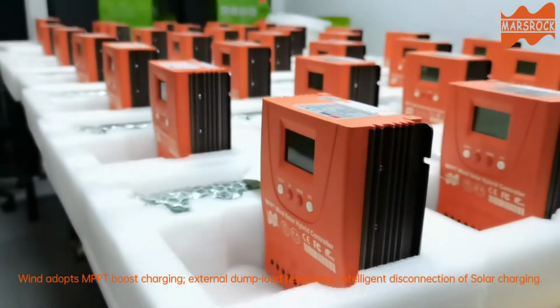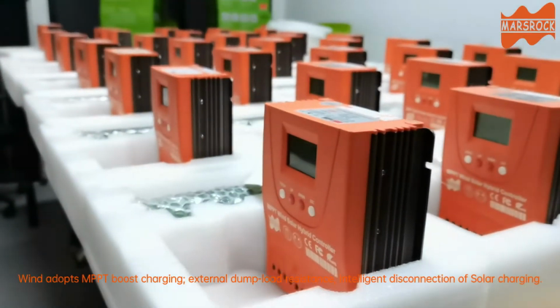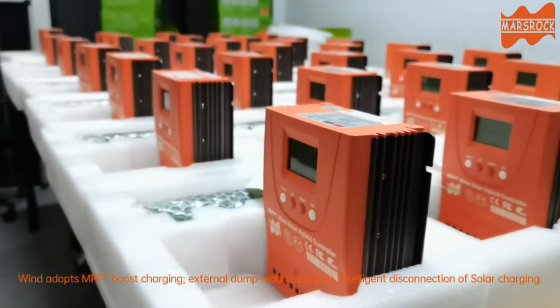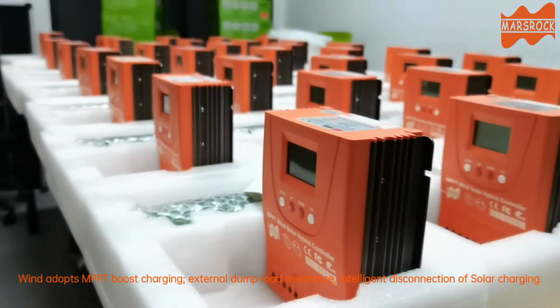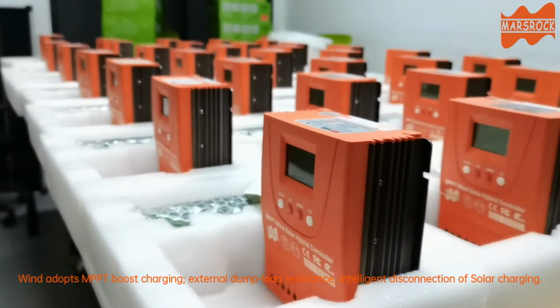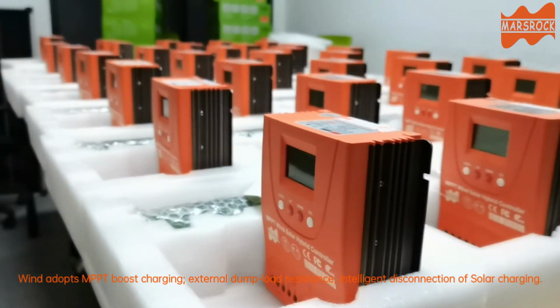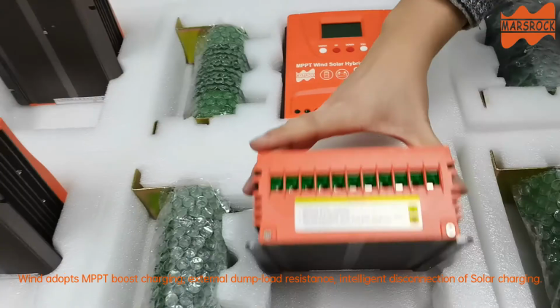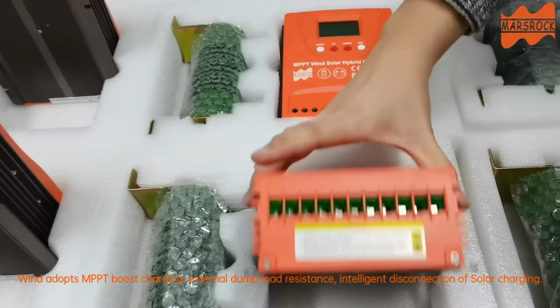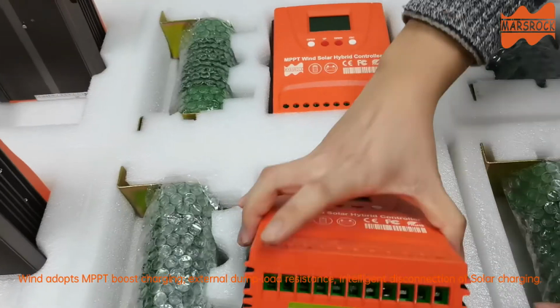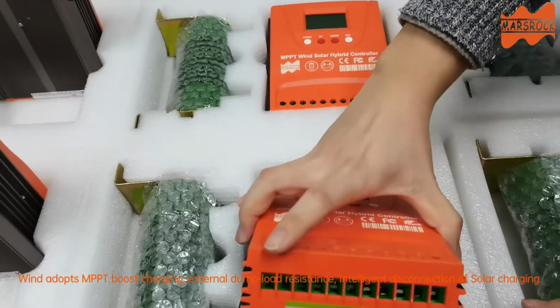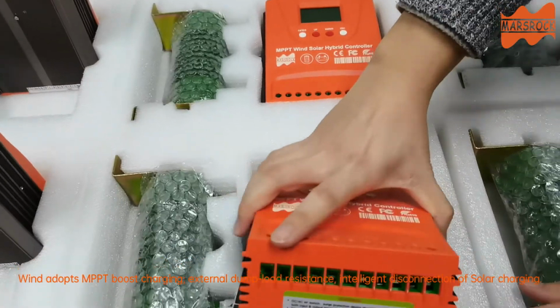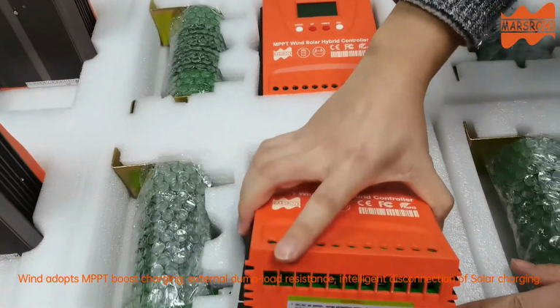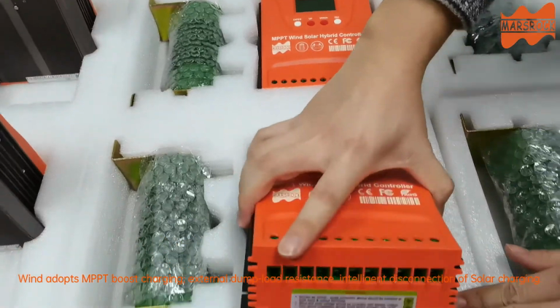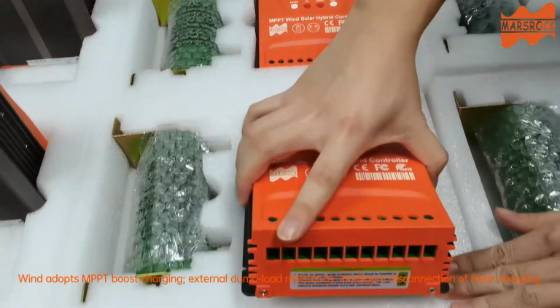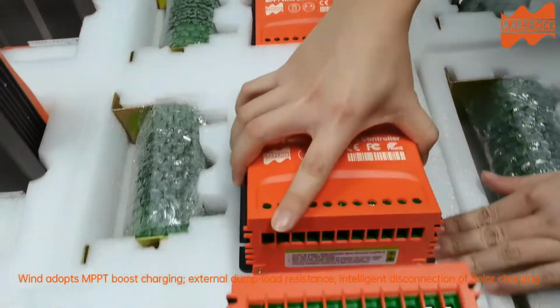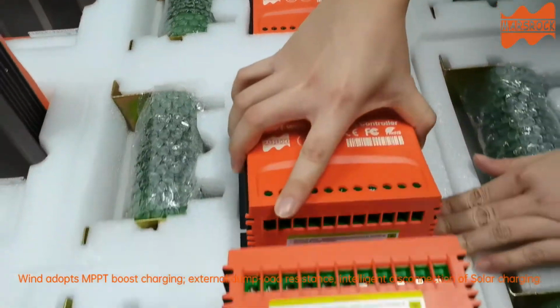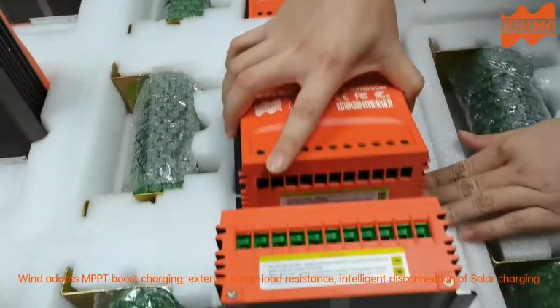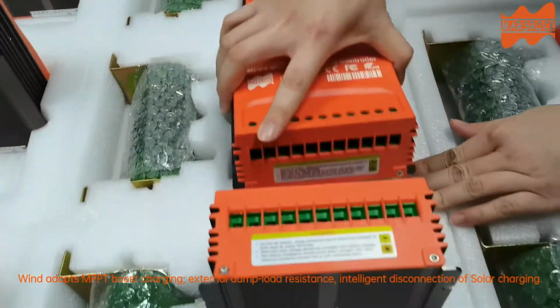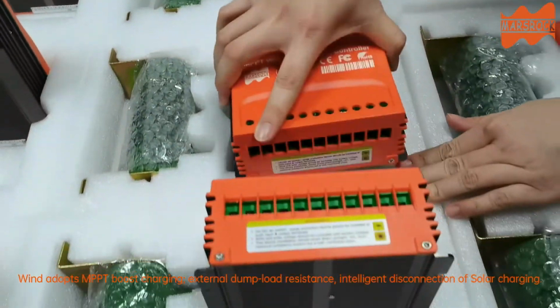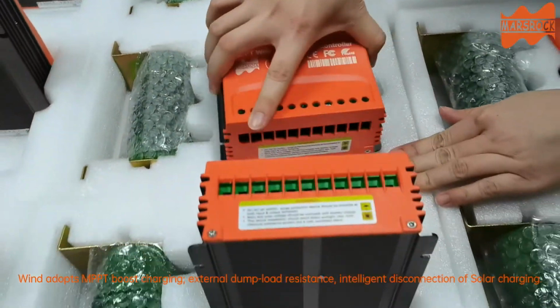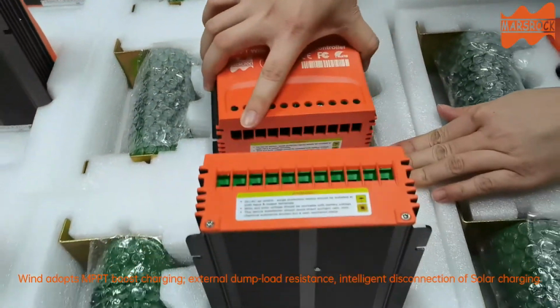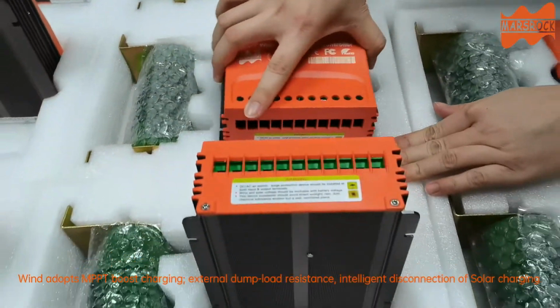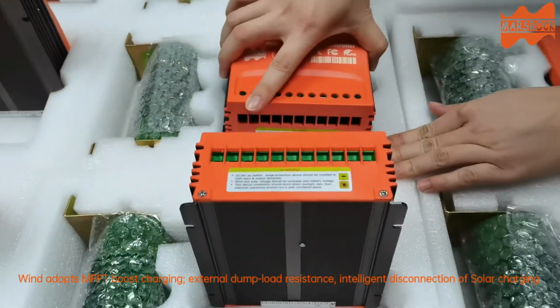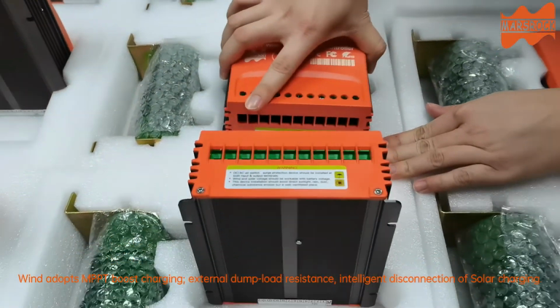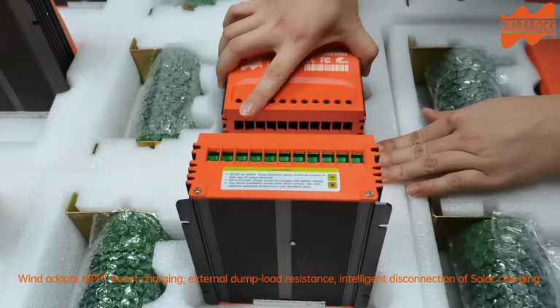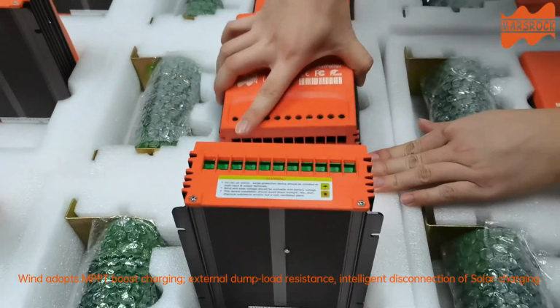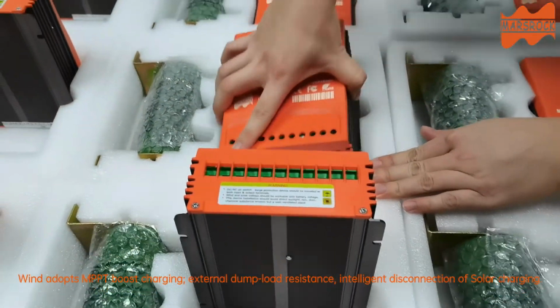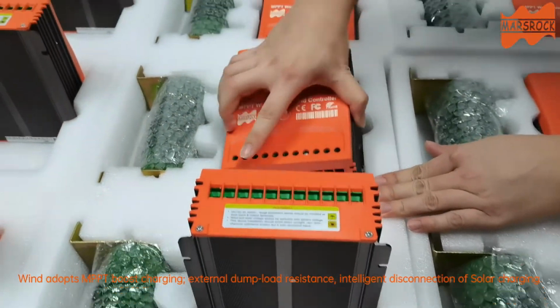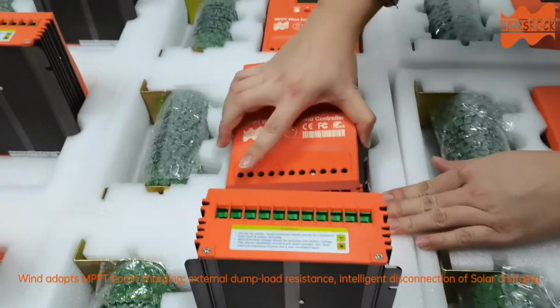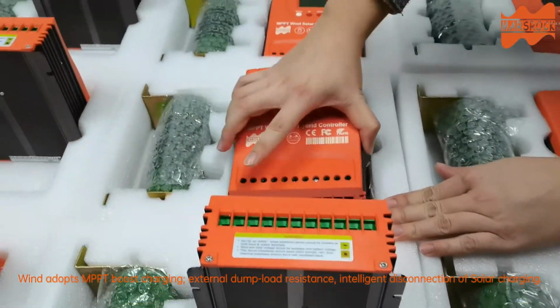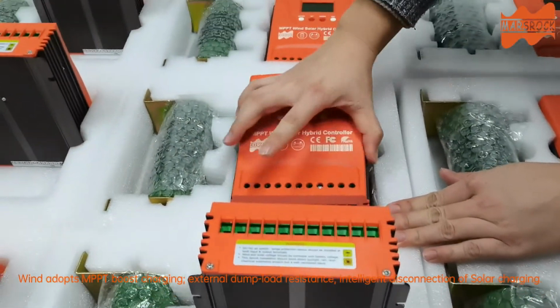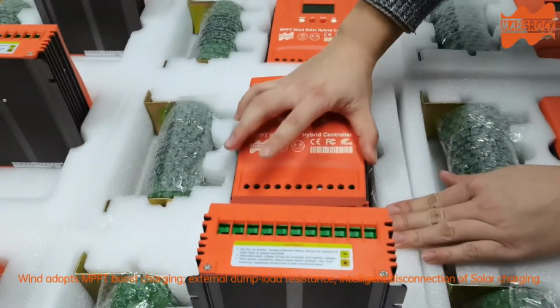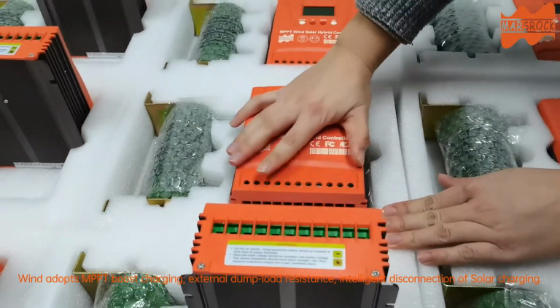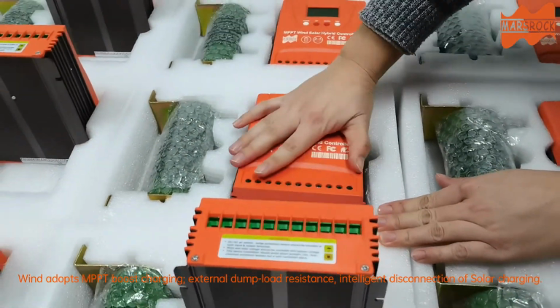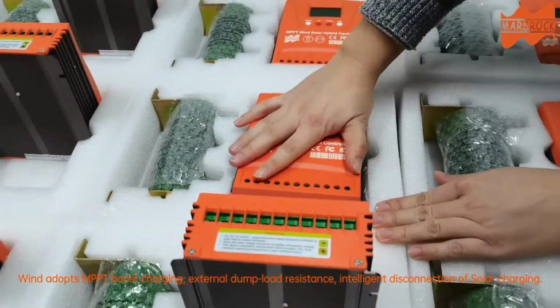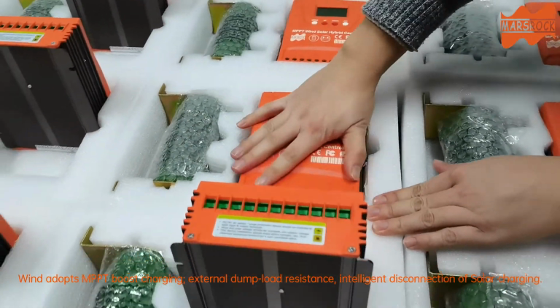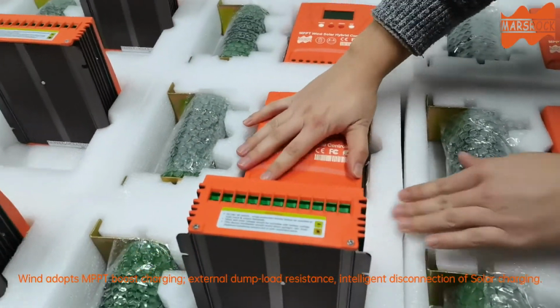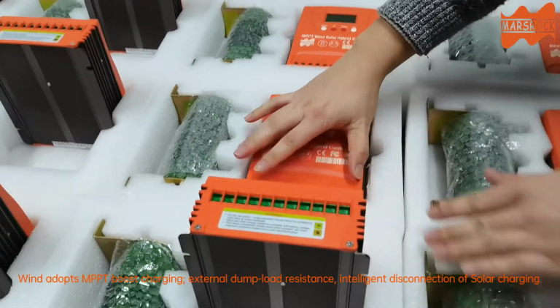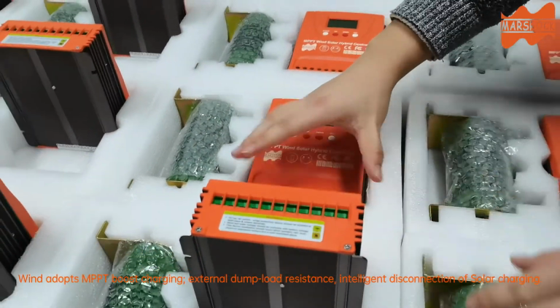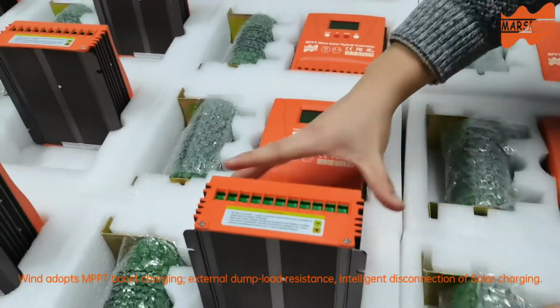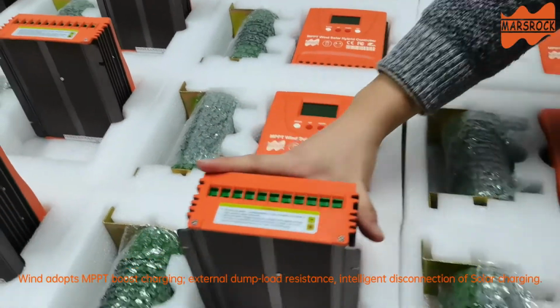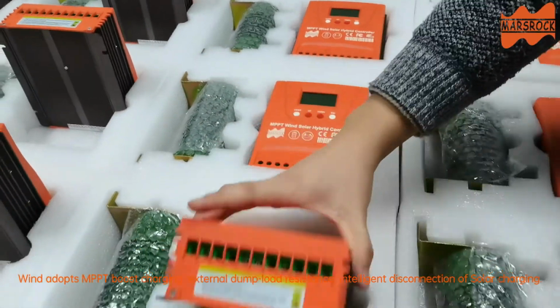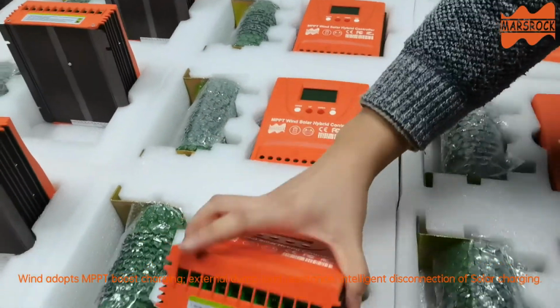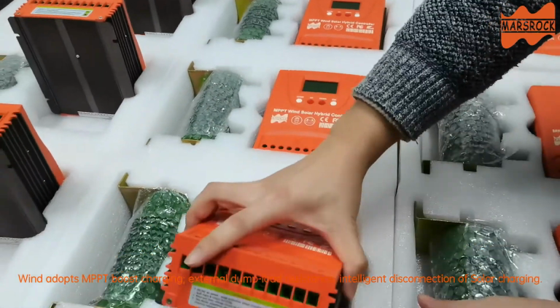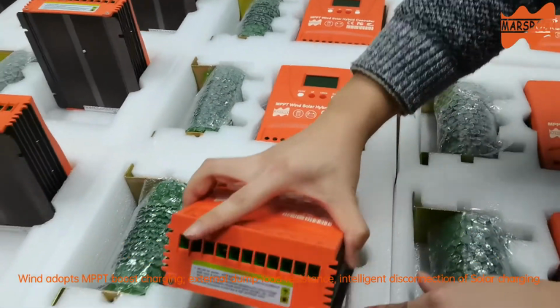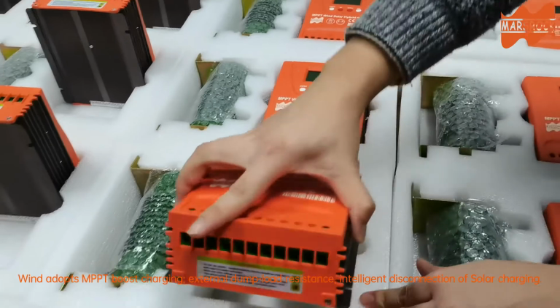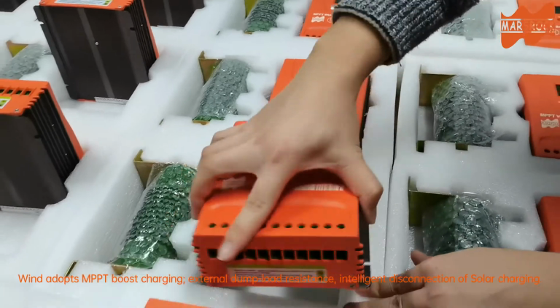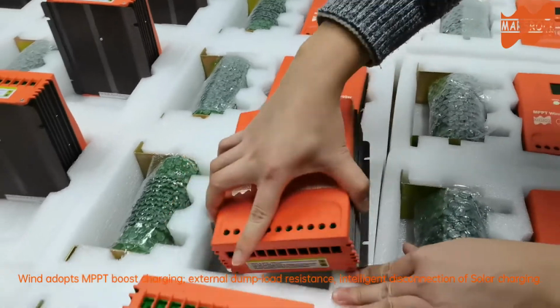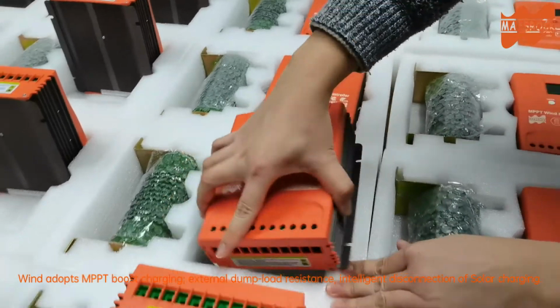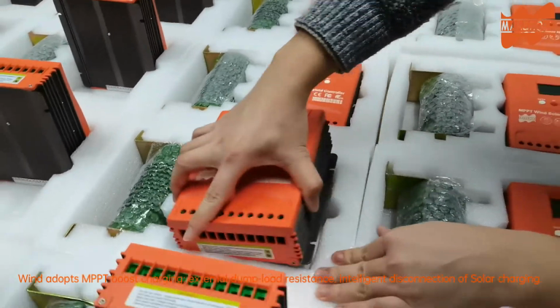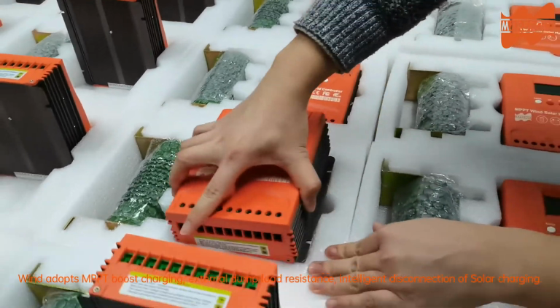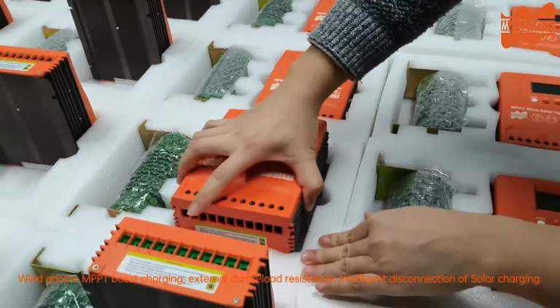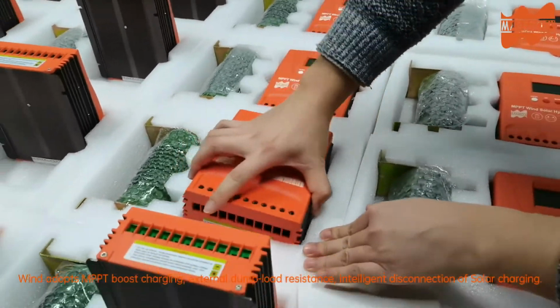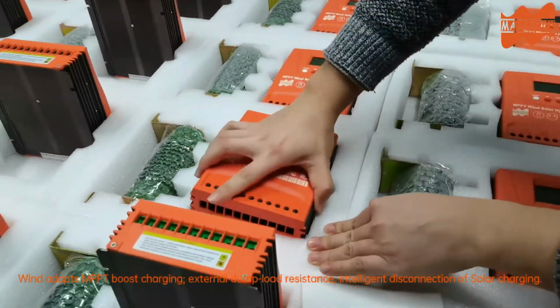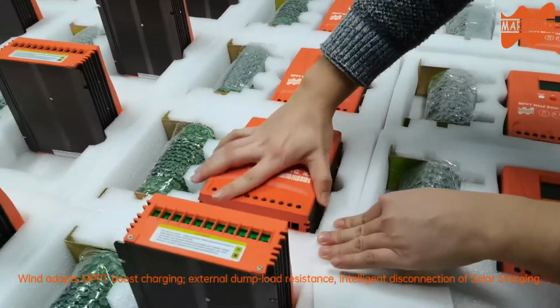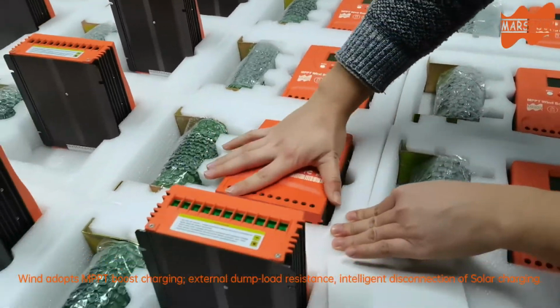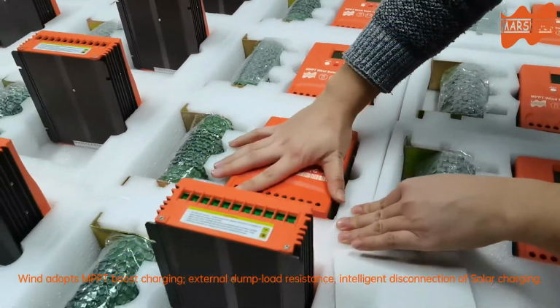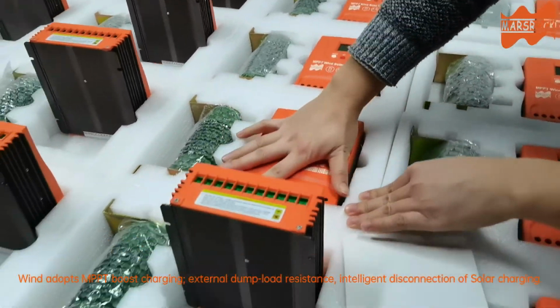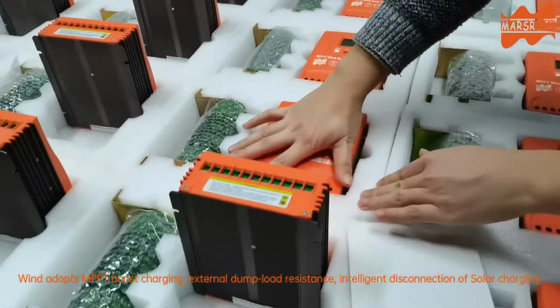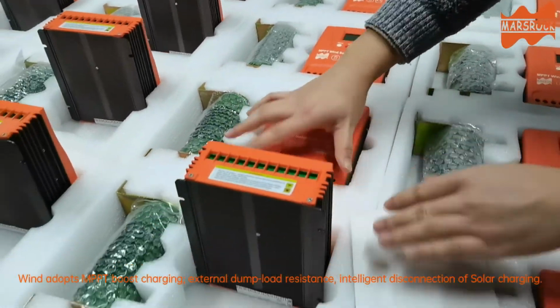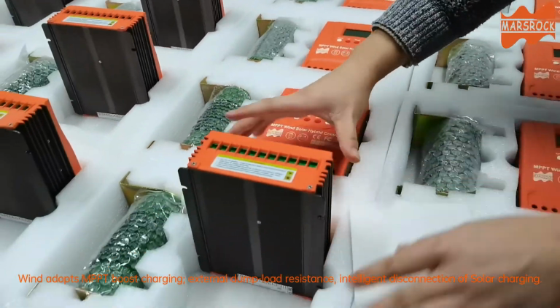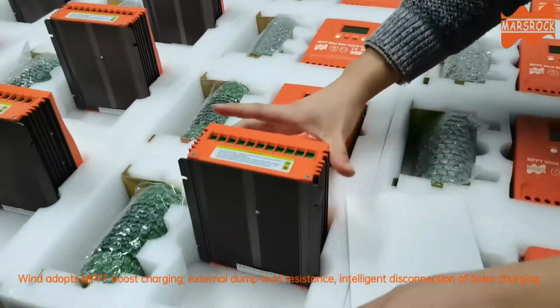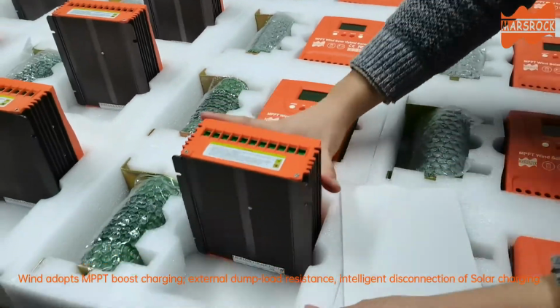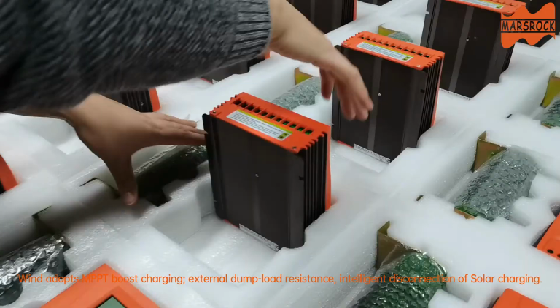MPPT boost charging, external dump load resistance, and intelligent disconnection of solar charging.